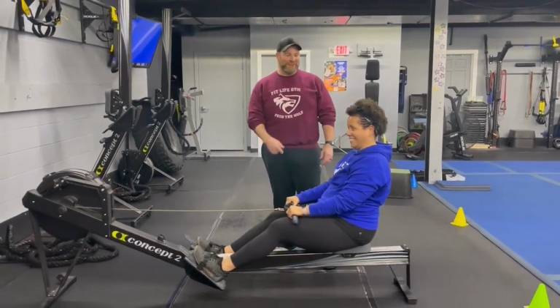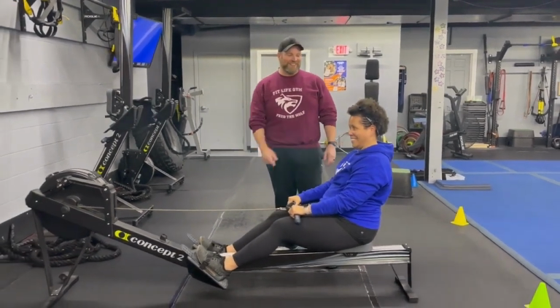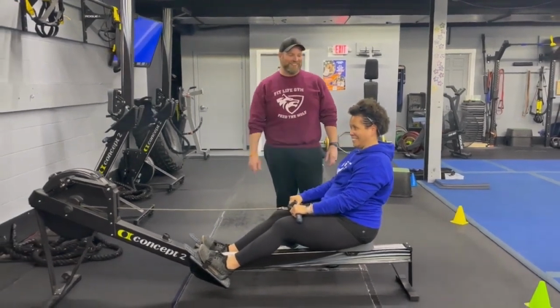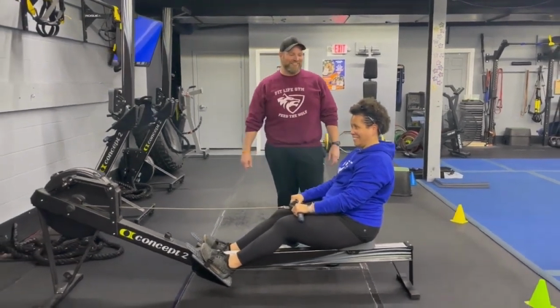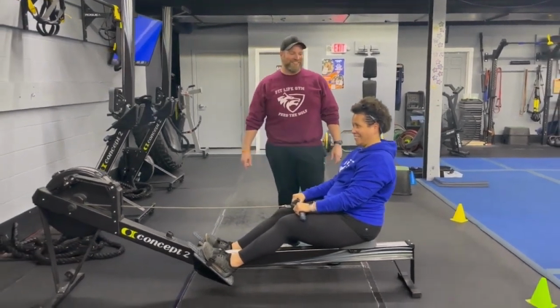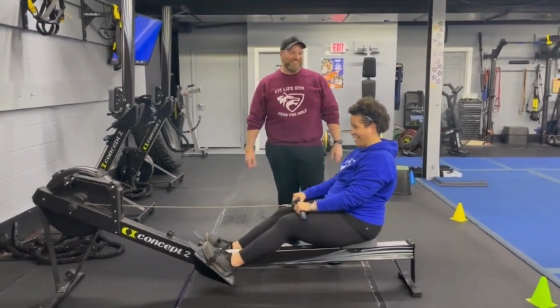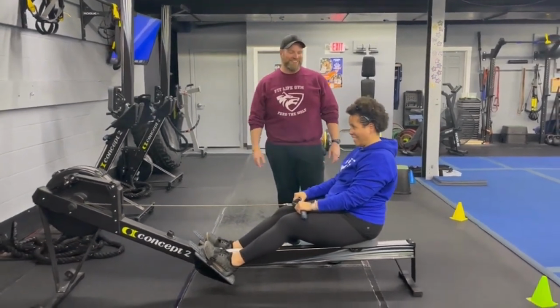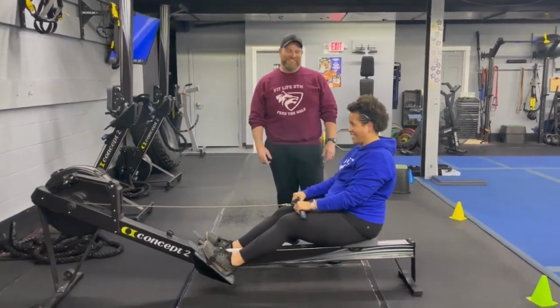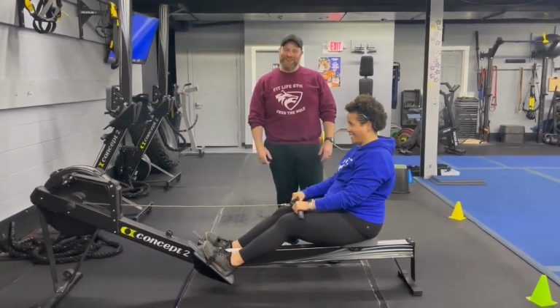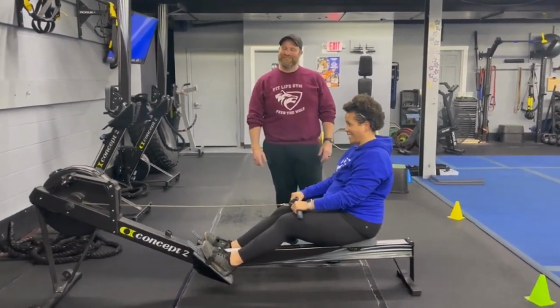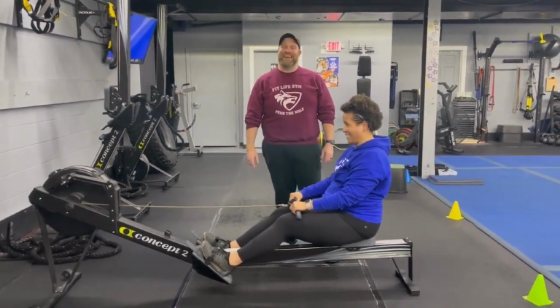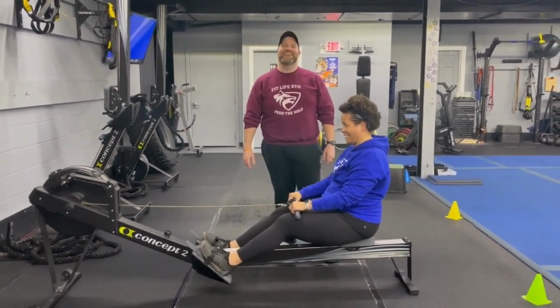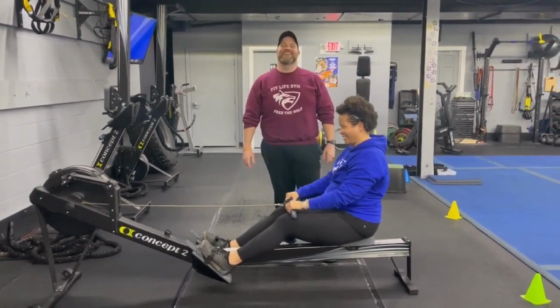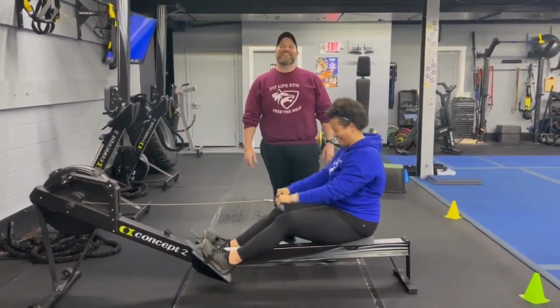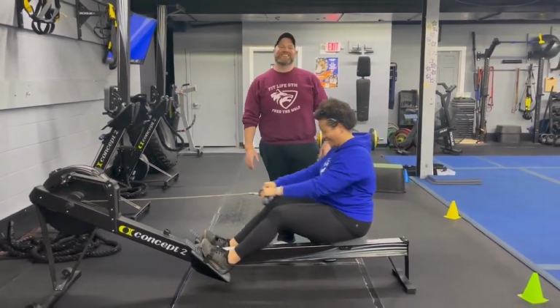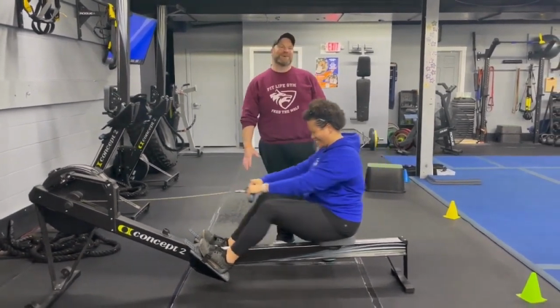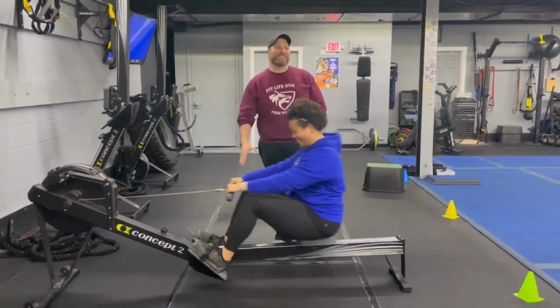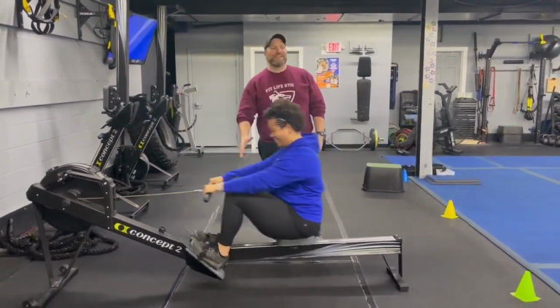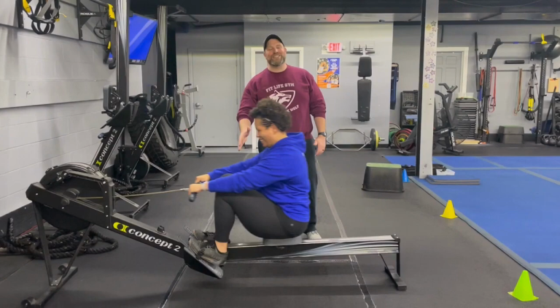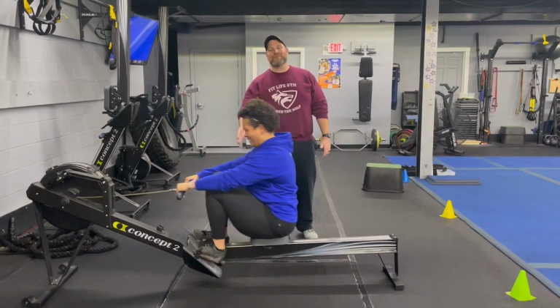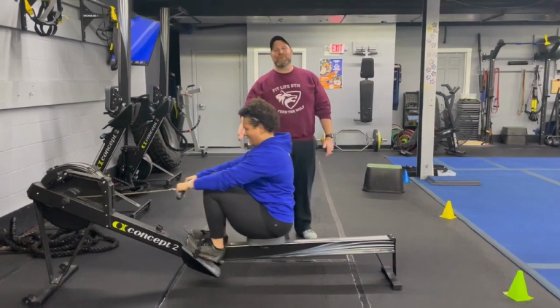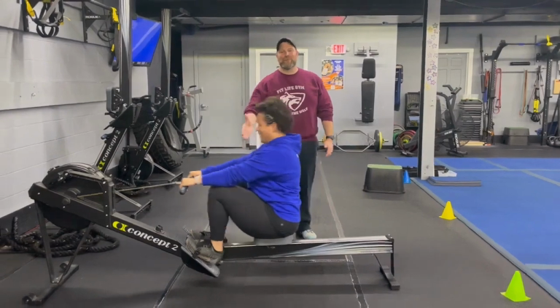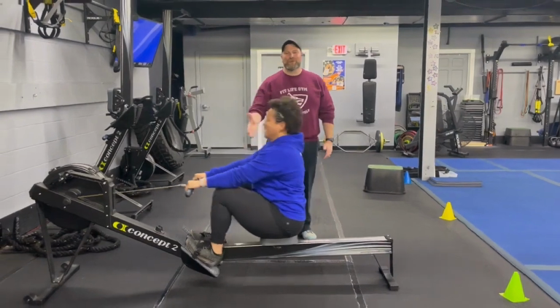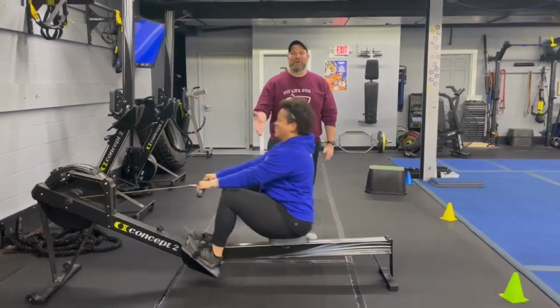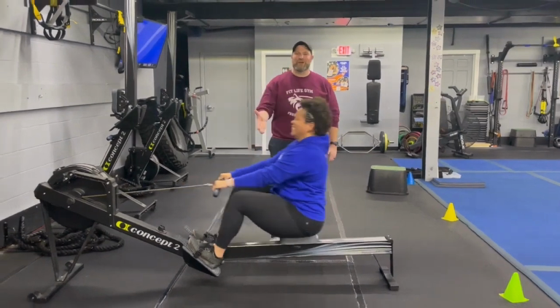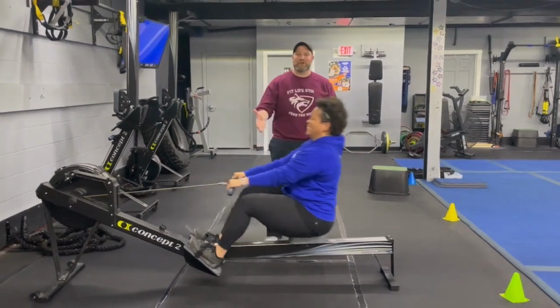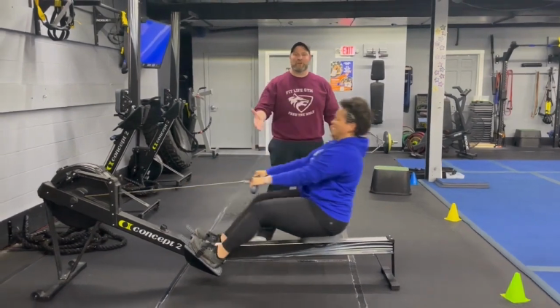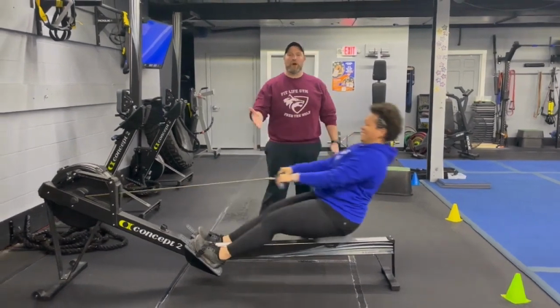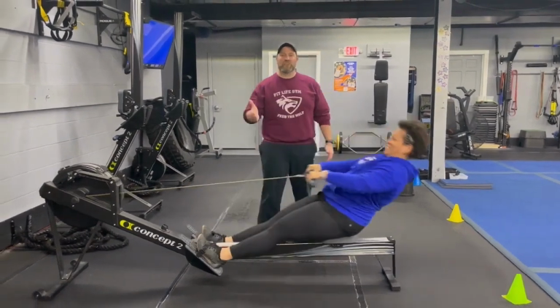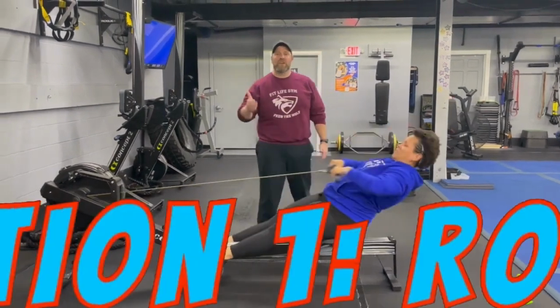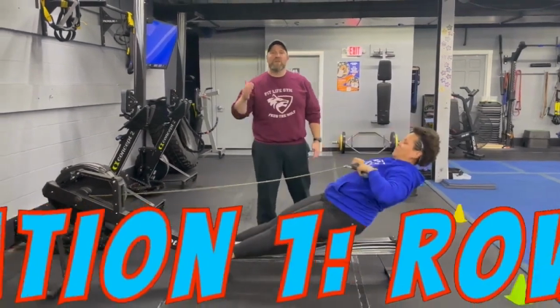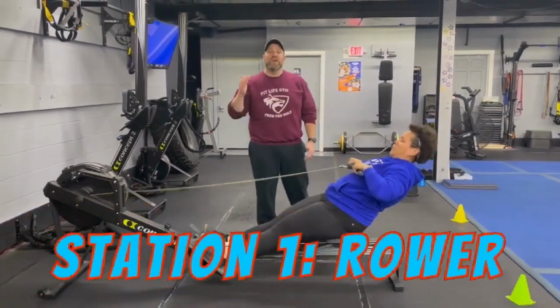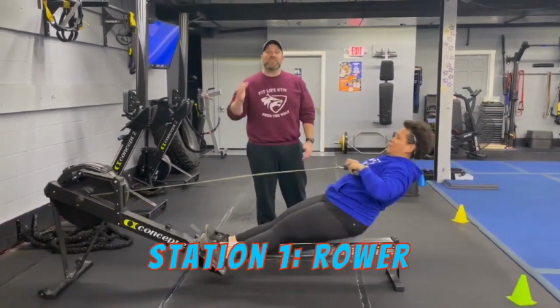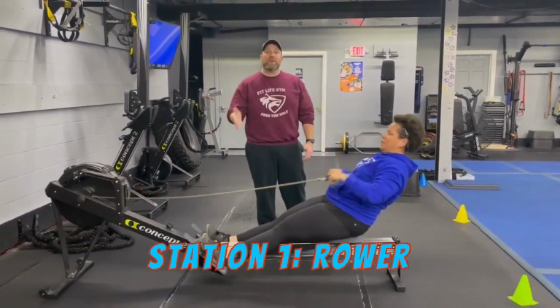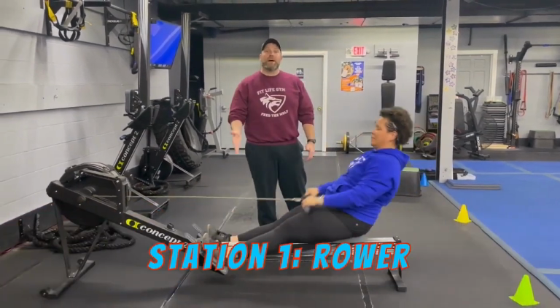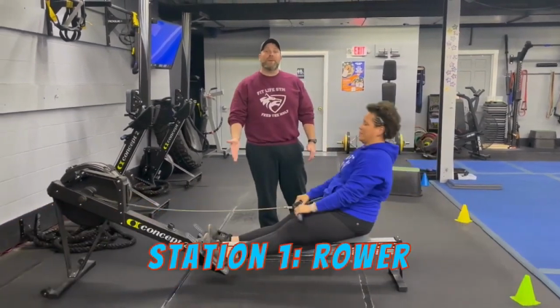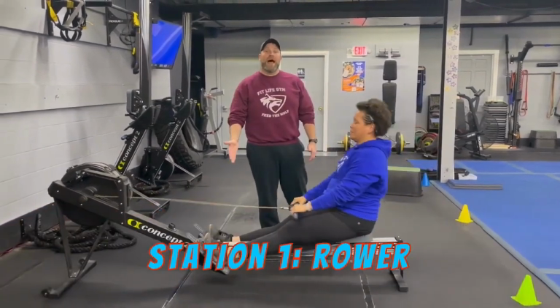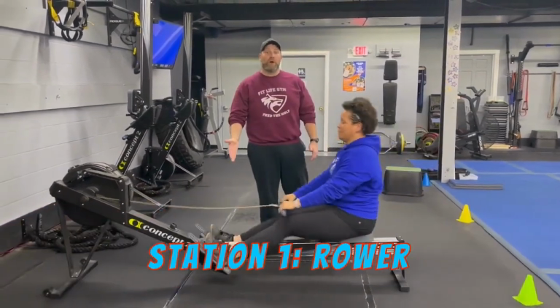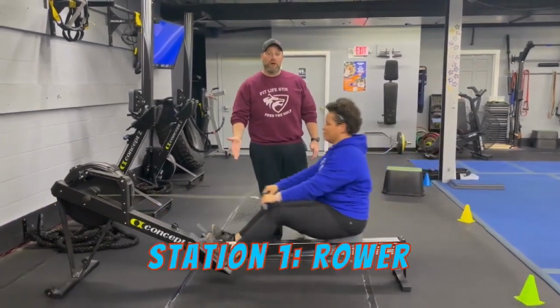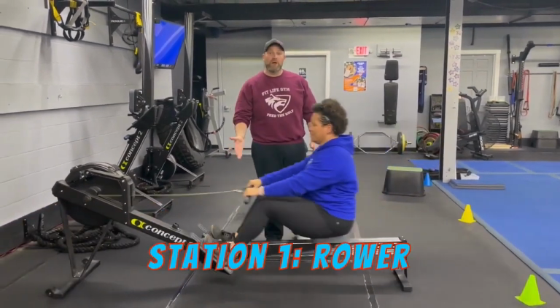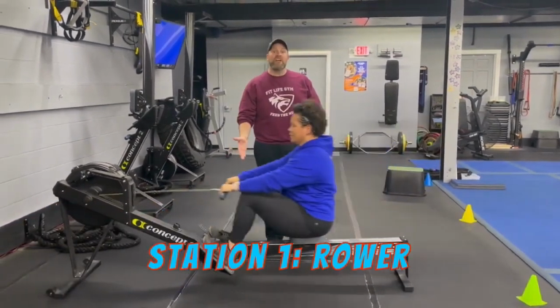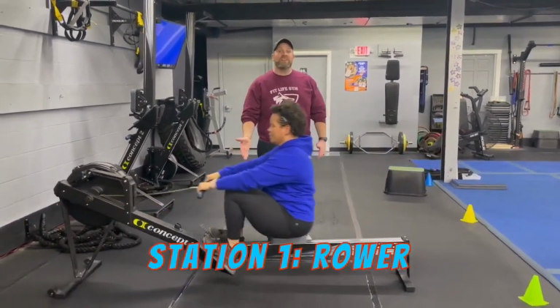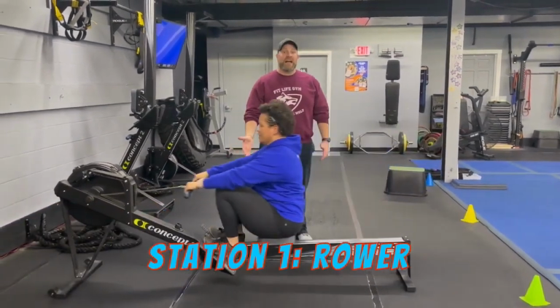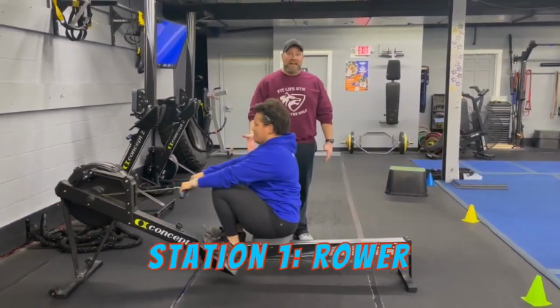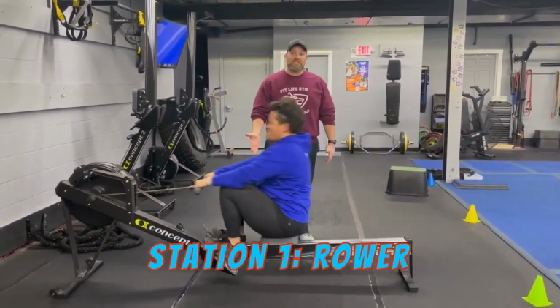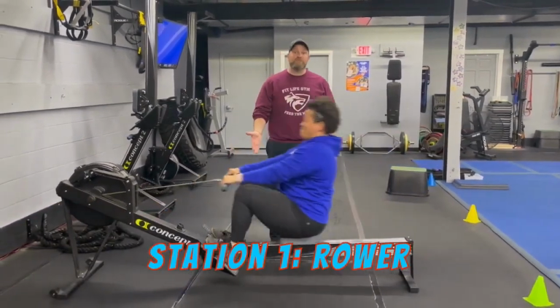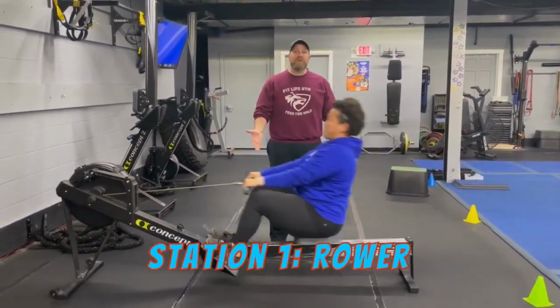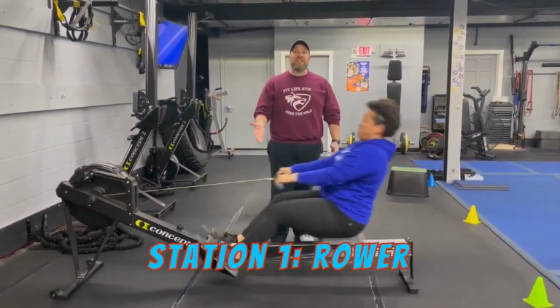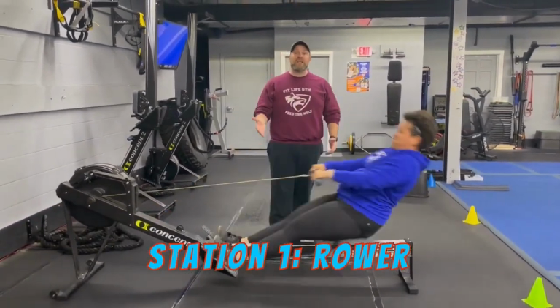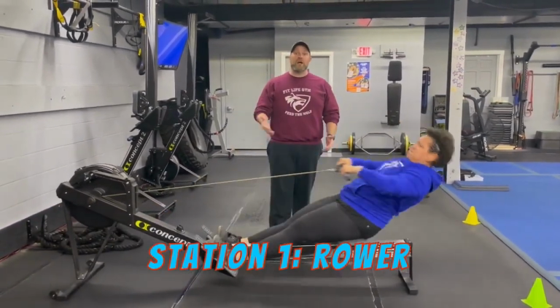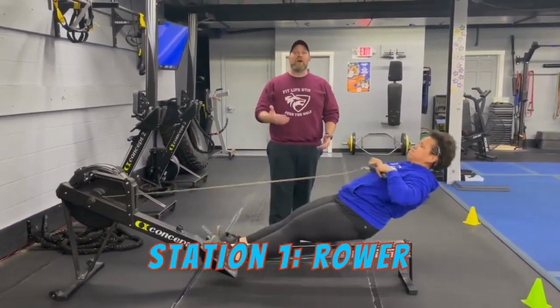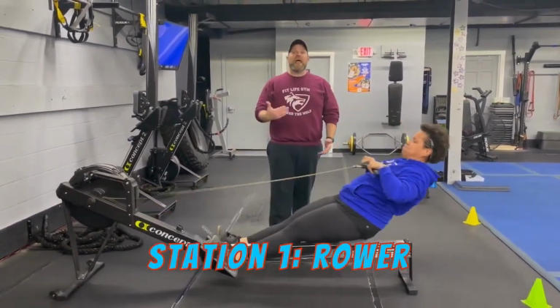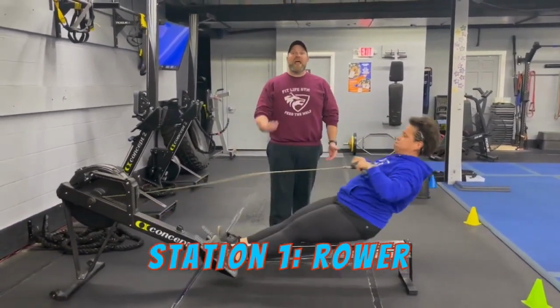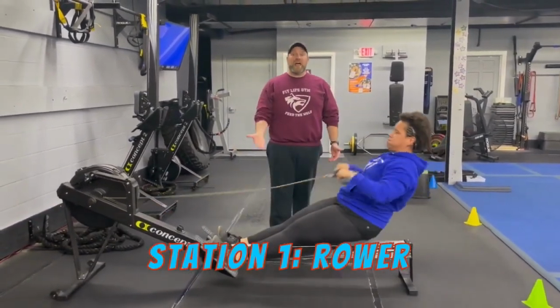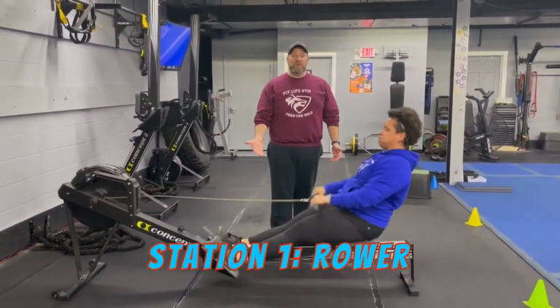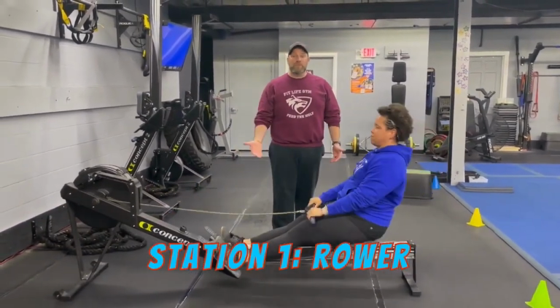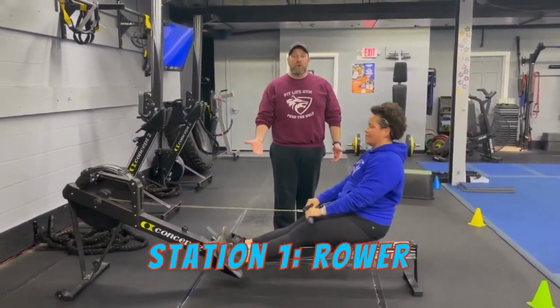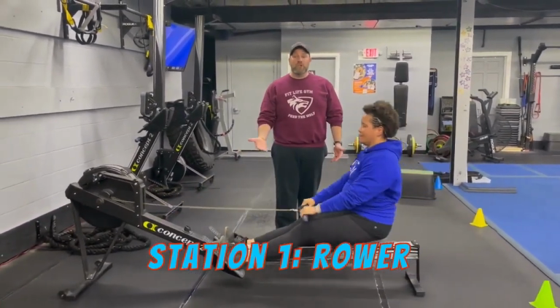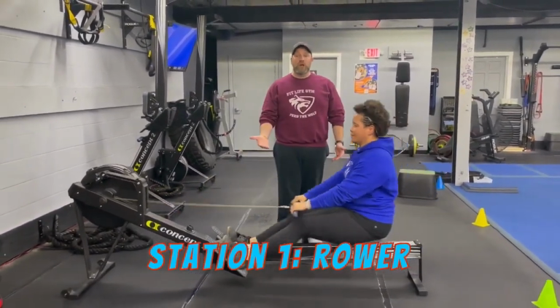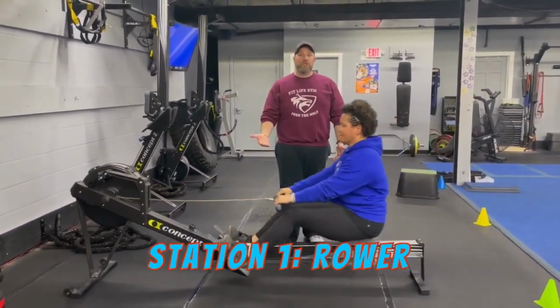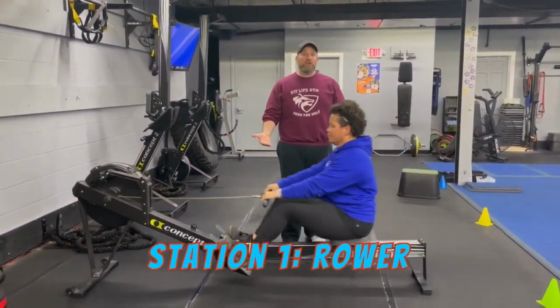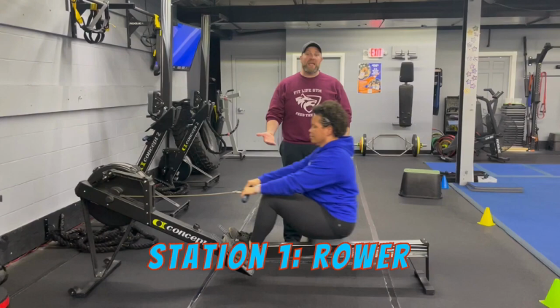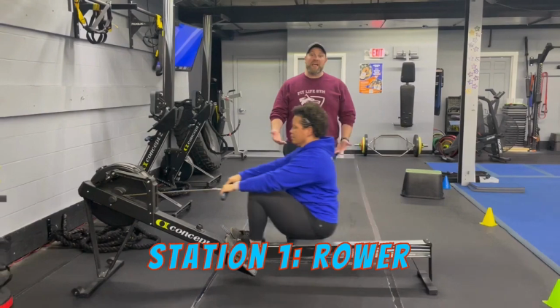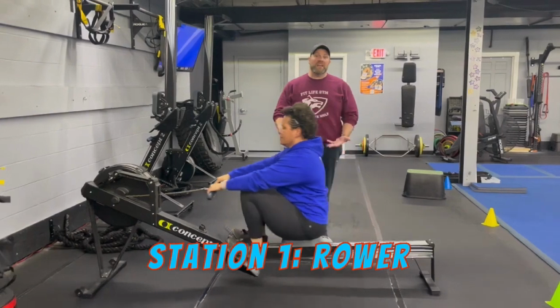You ready, T? Ready. Okay, let's go — station number one, we're starting here on the rowers. Think about power, not speed here. Every pull as hard as you can.